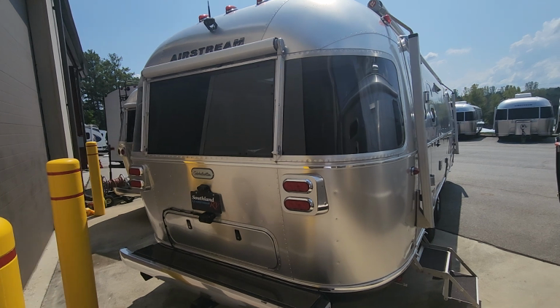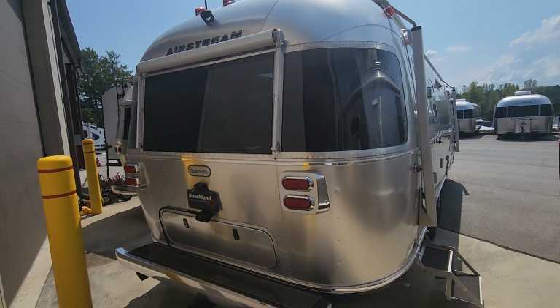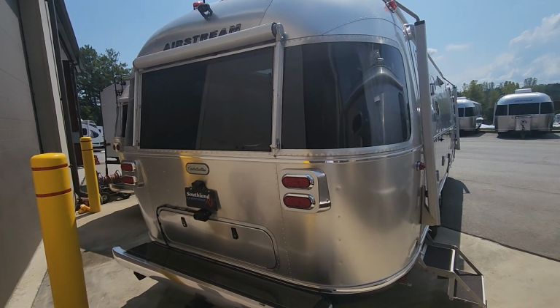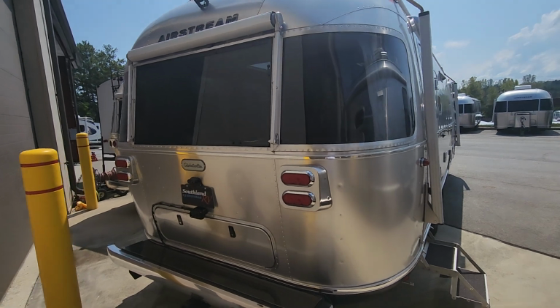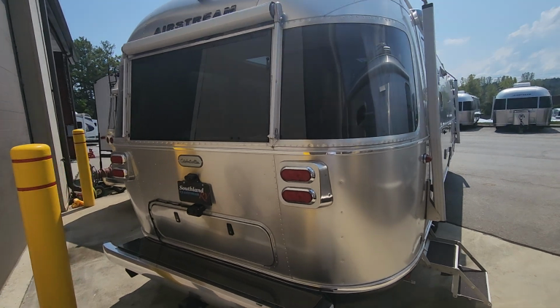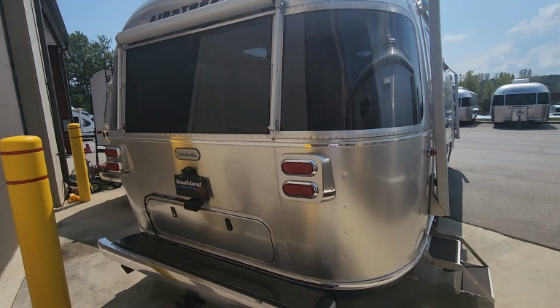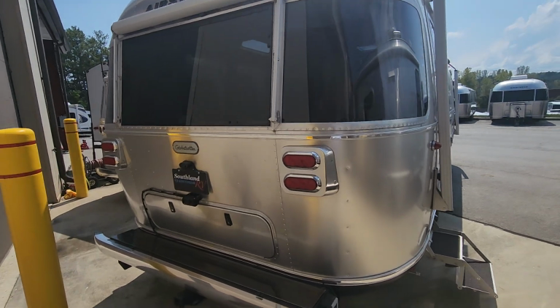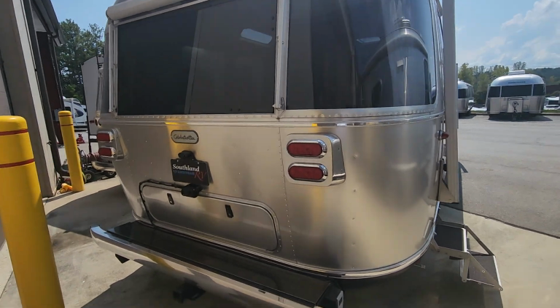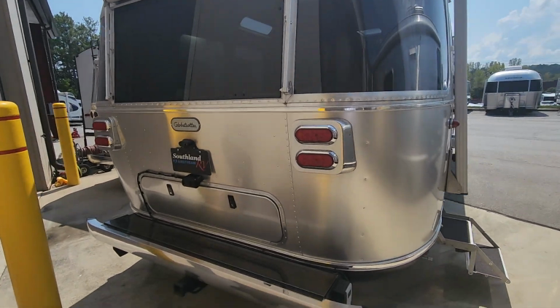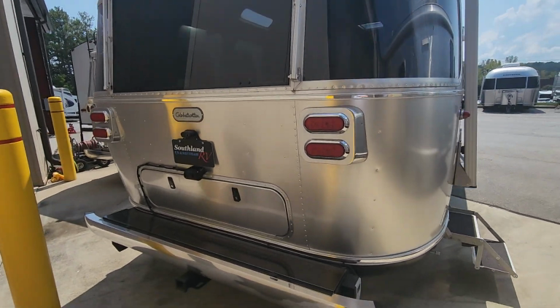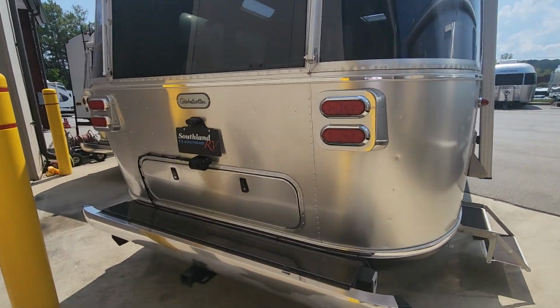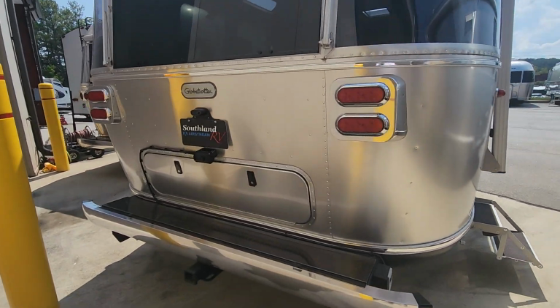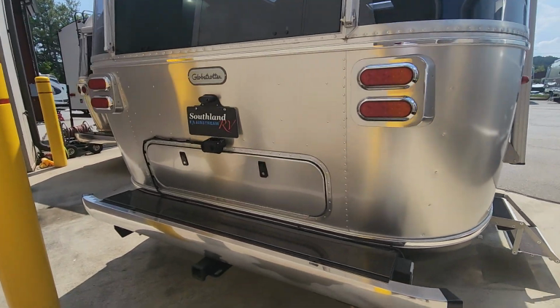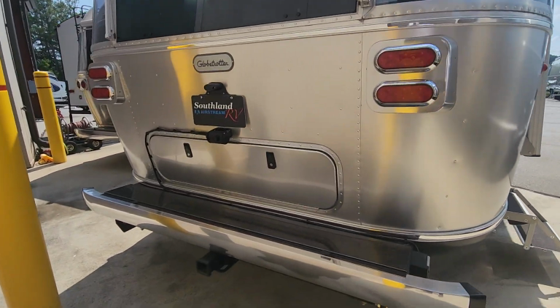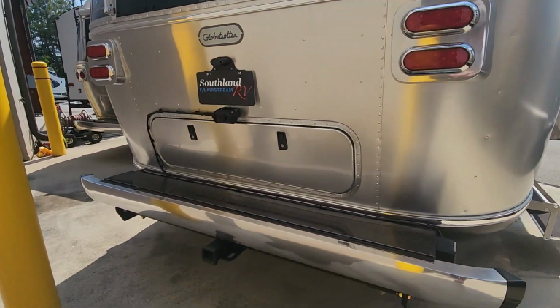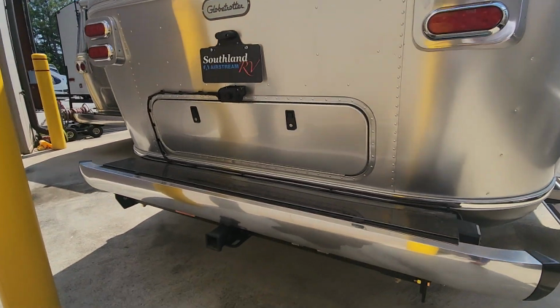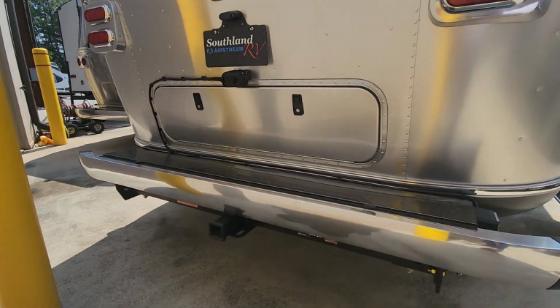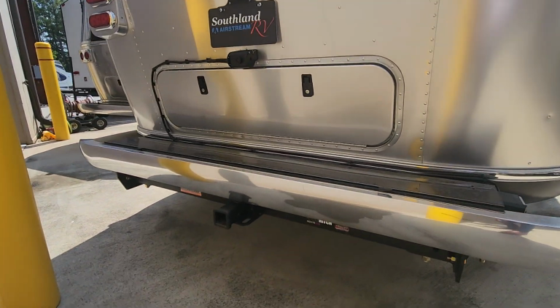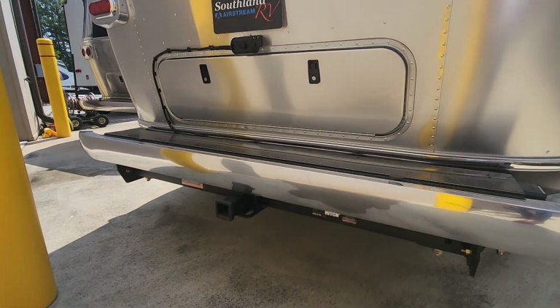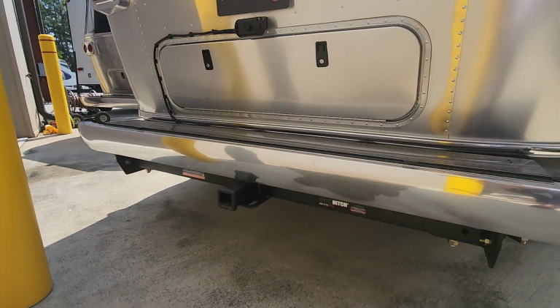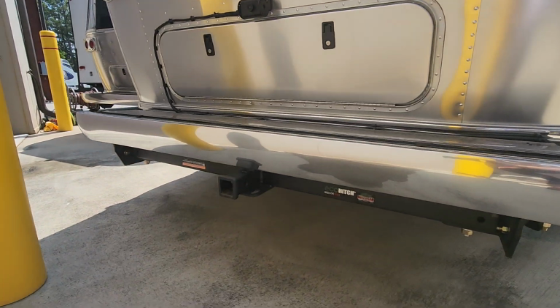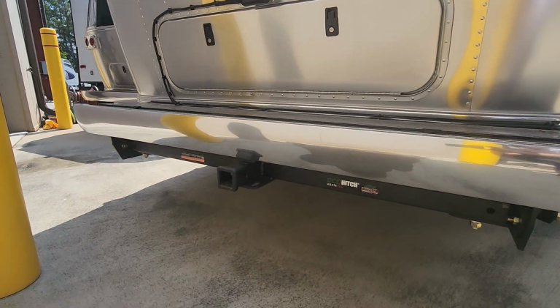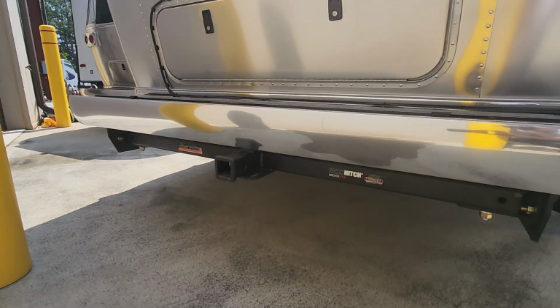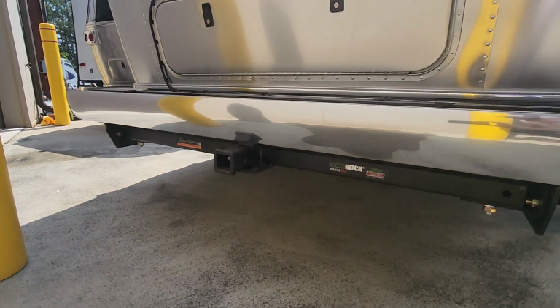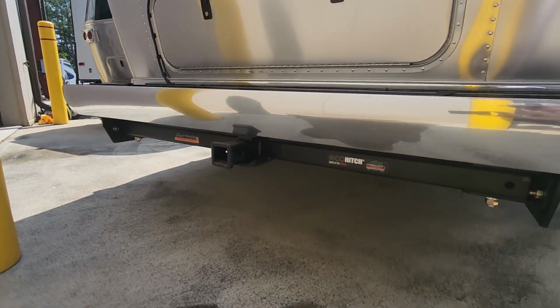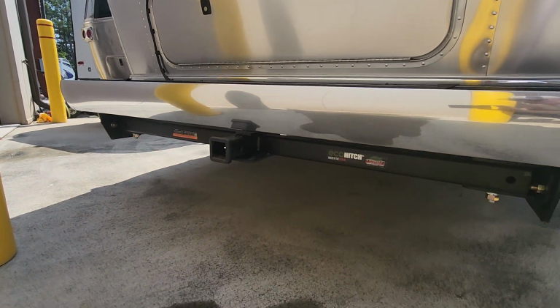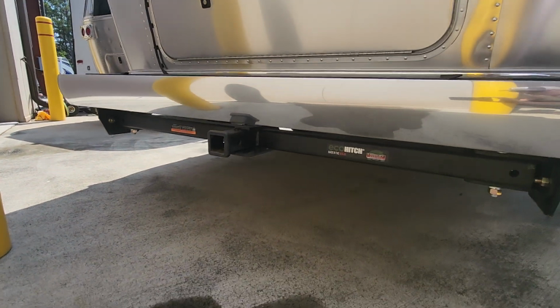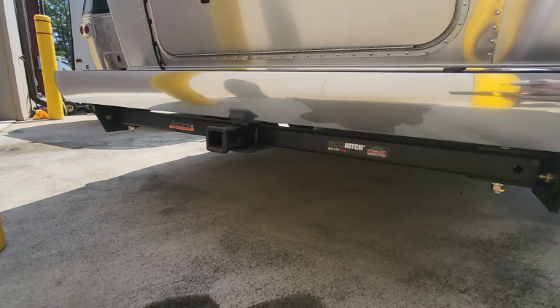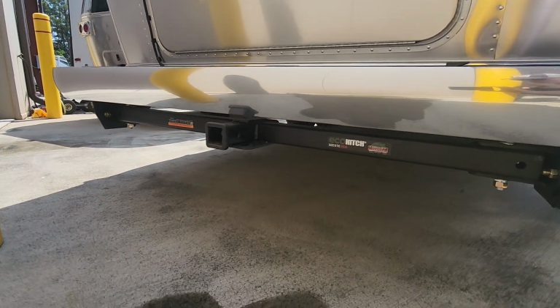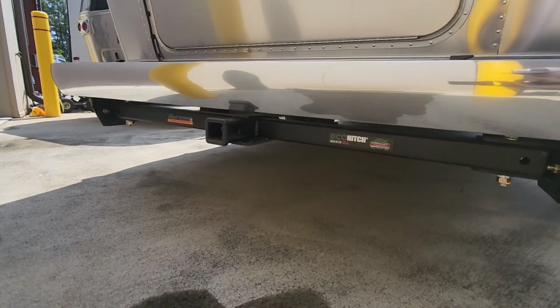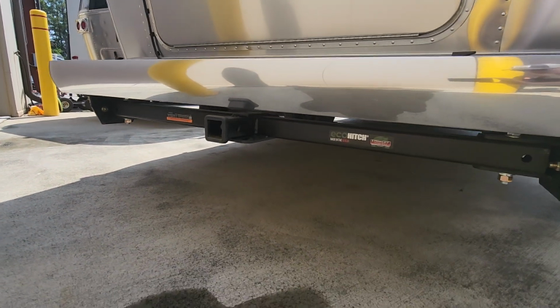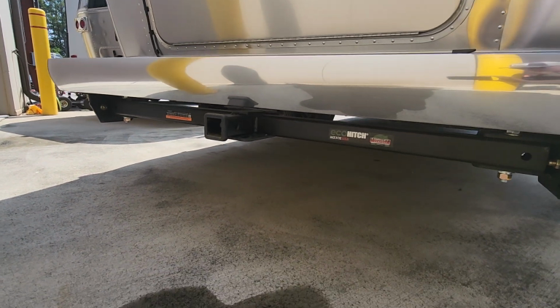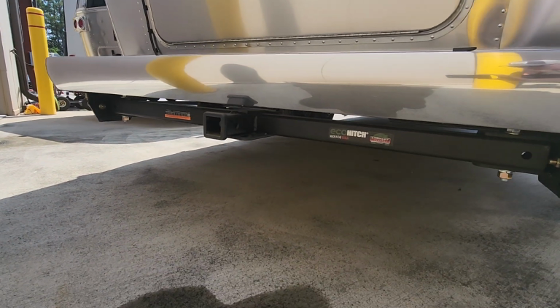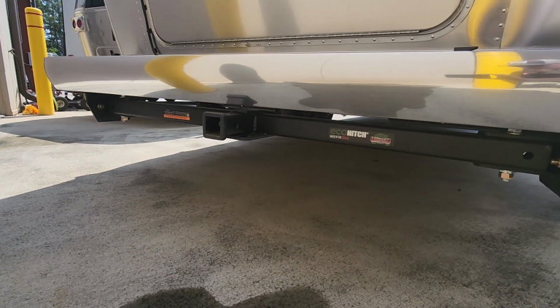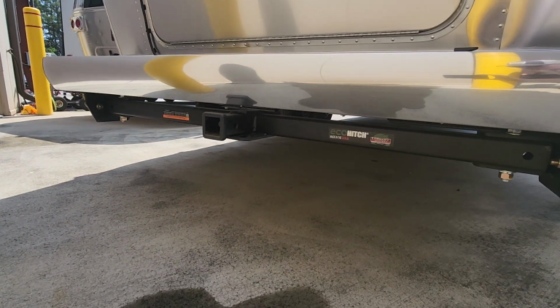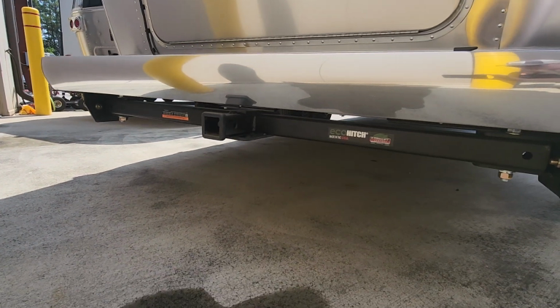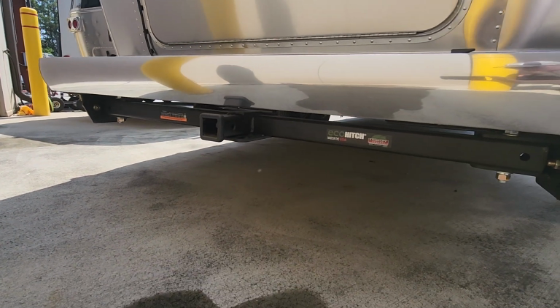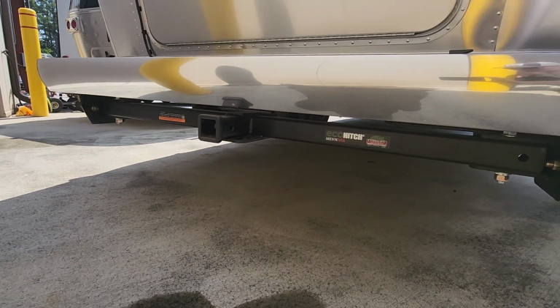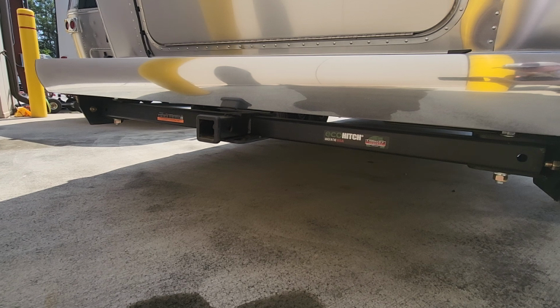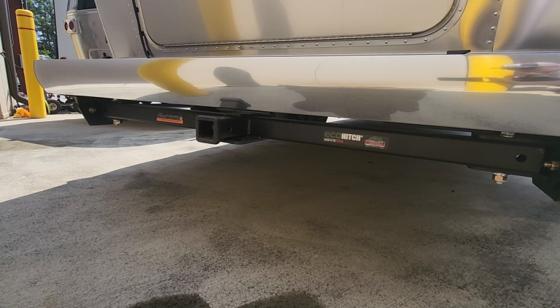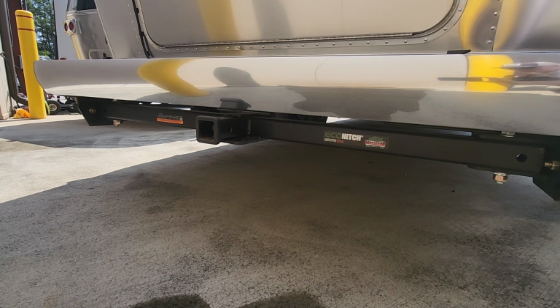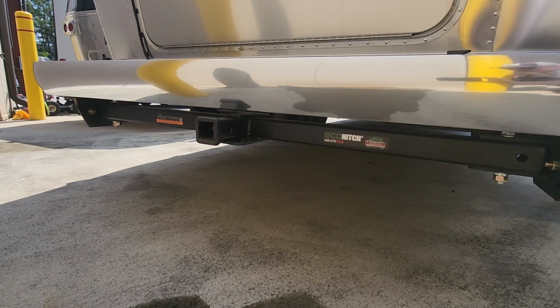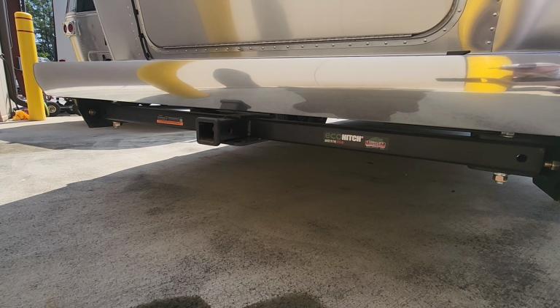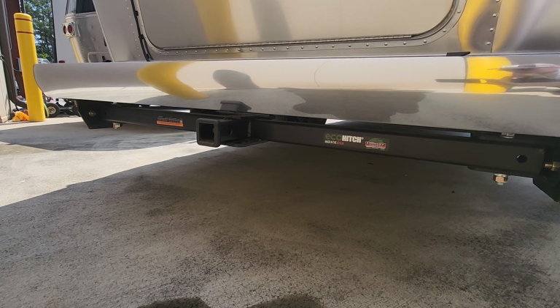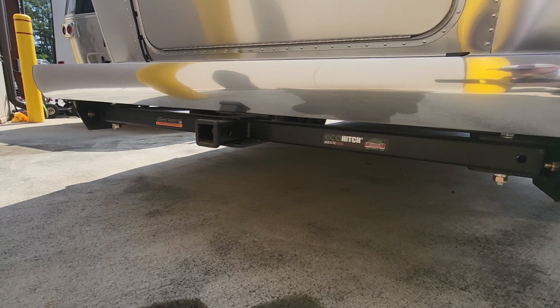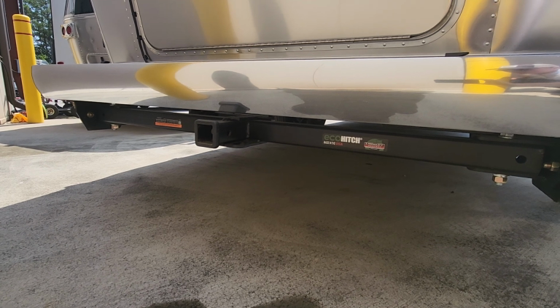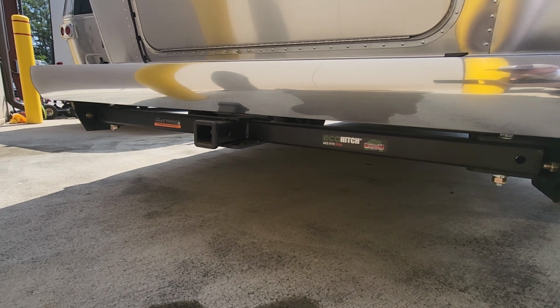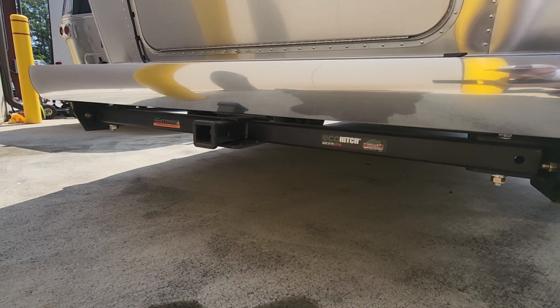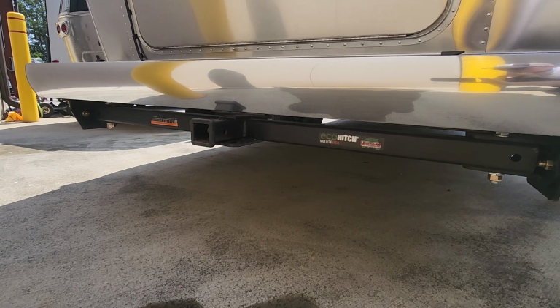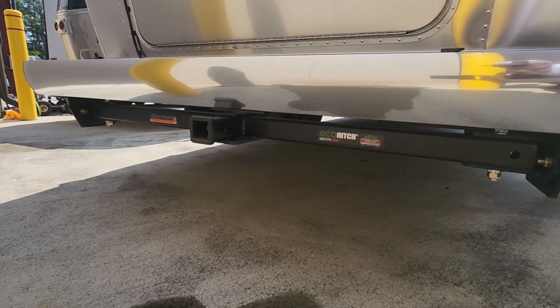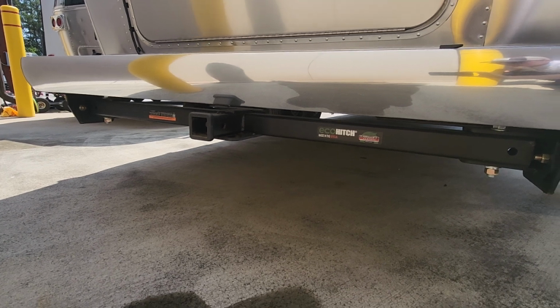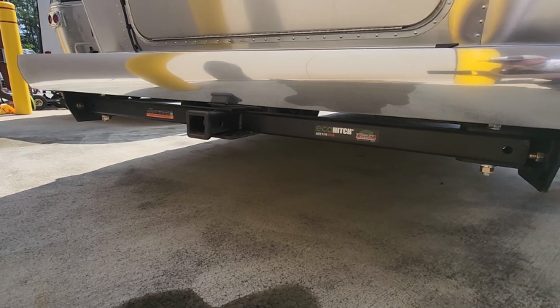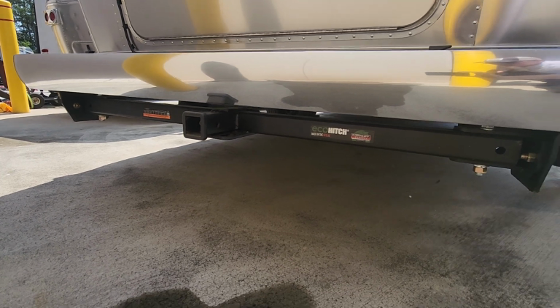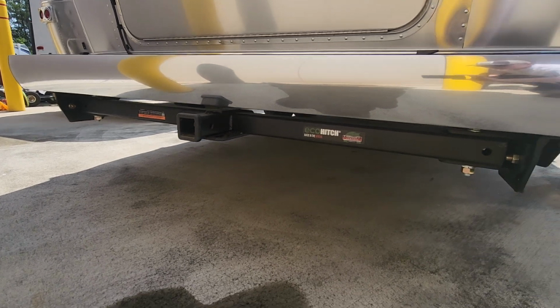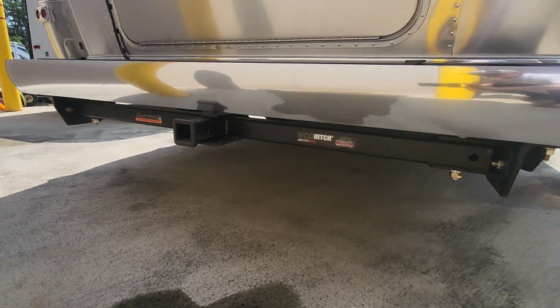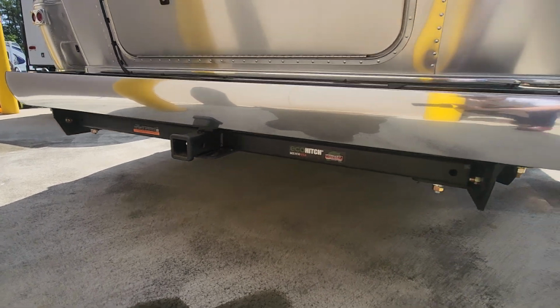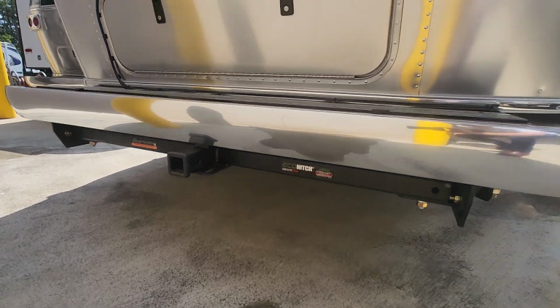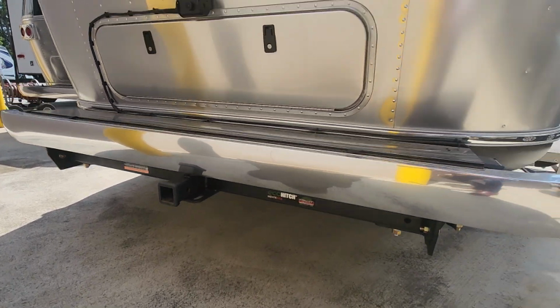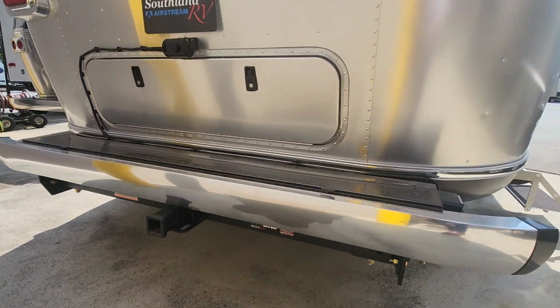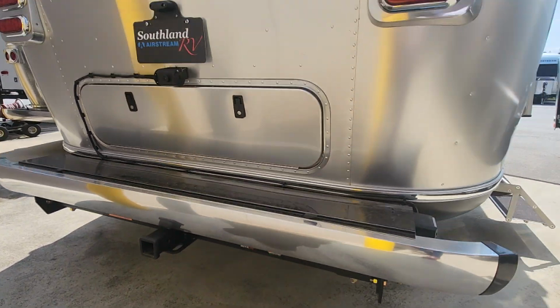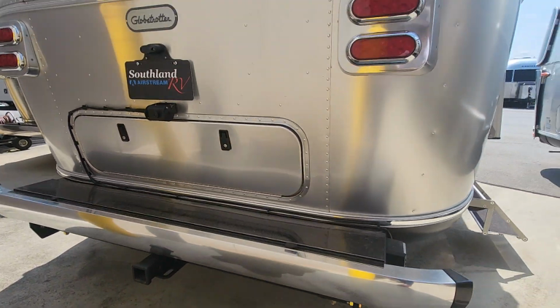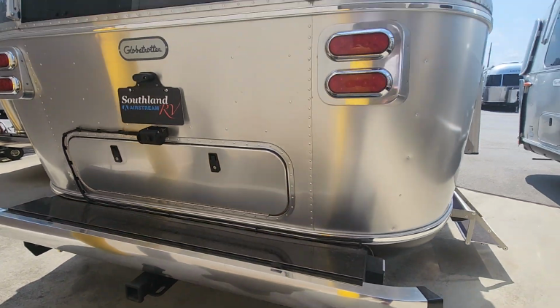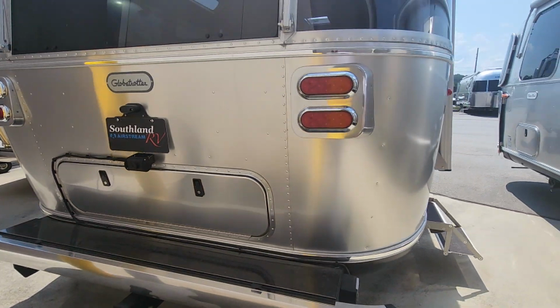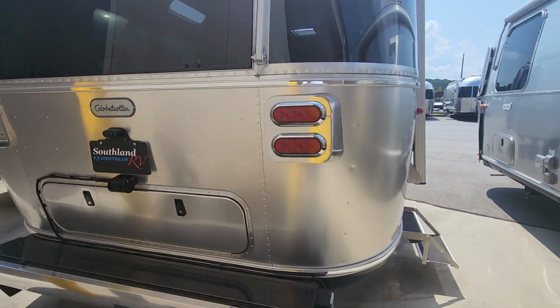The previous owners did put a receiver hitch on the back here, so you can connect a bike rack to it, which is a great upgrade.